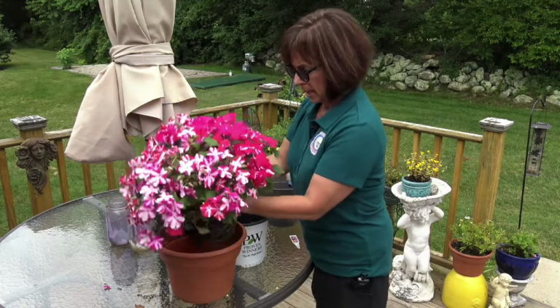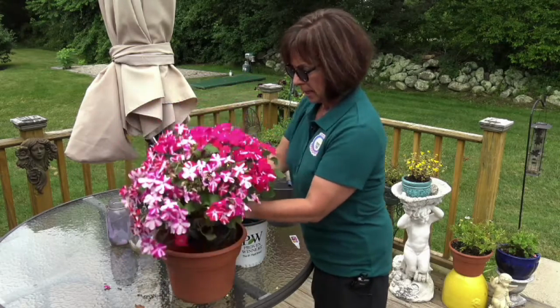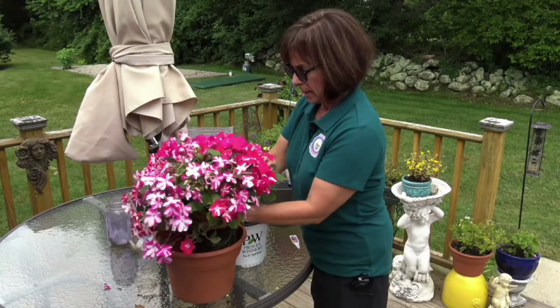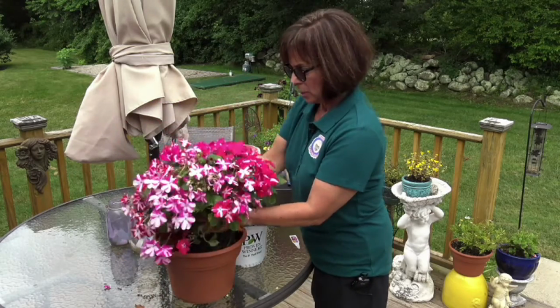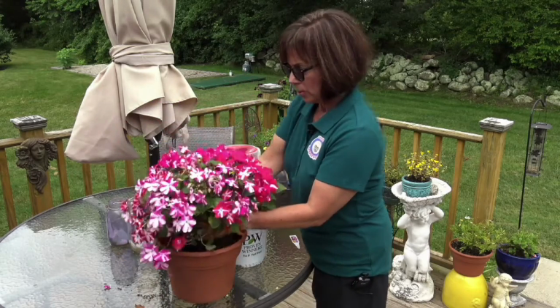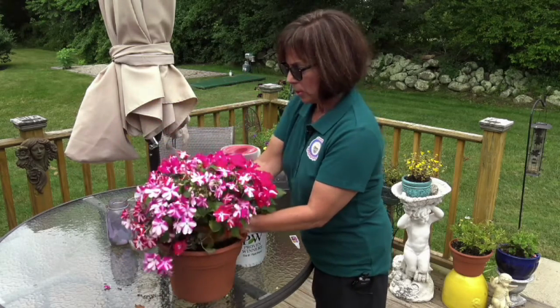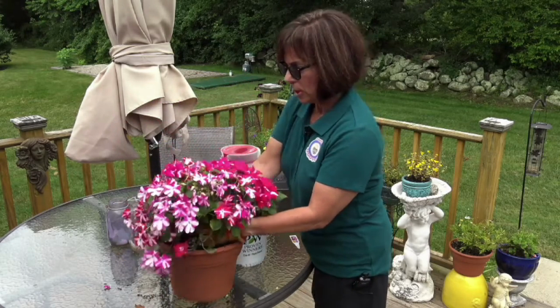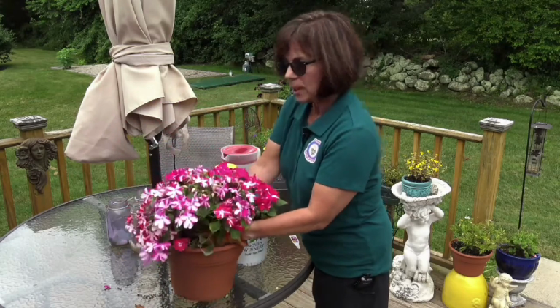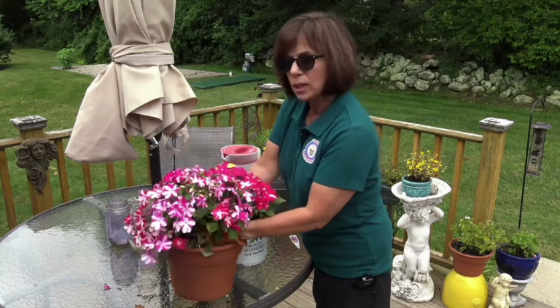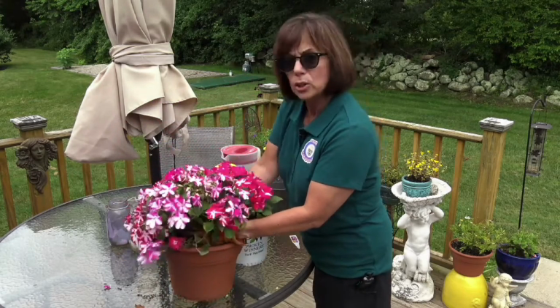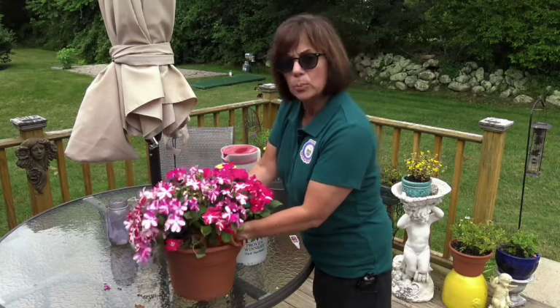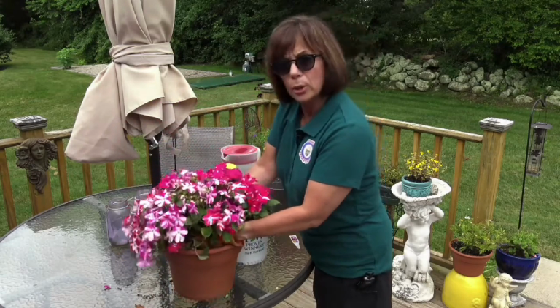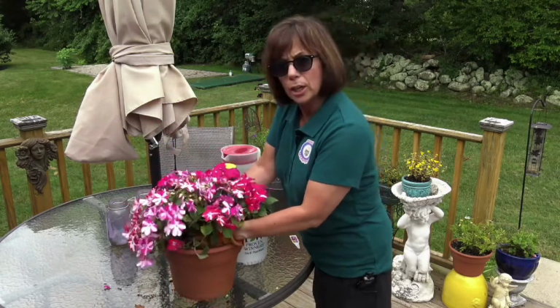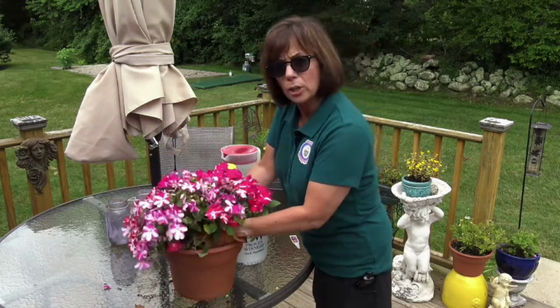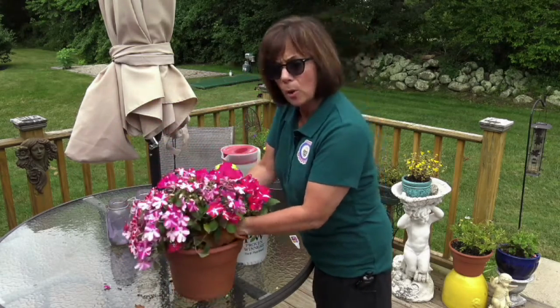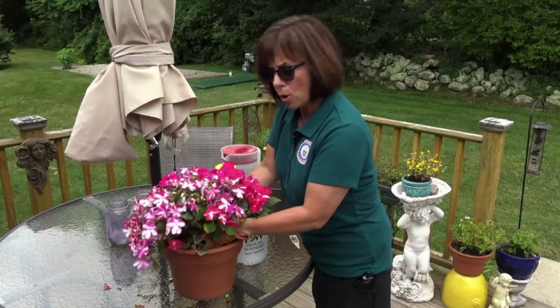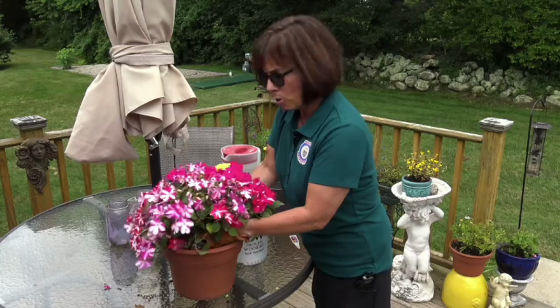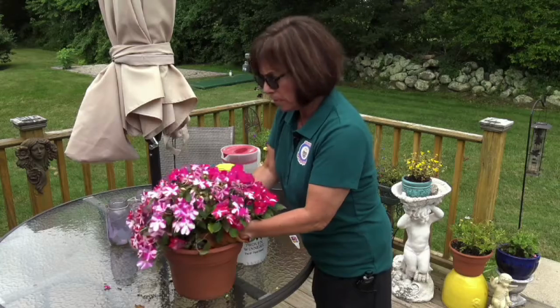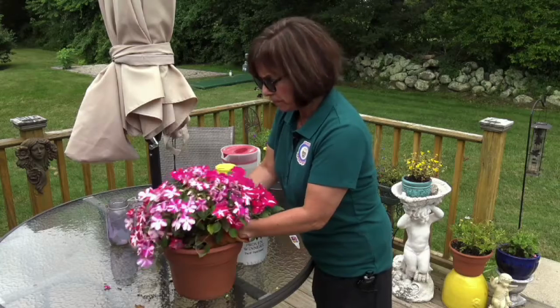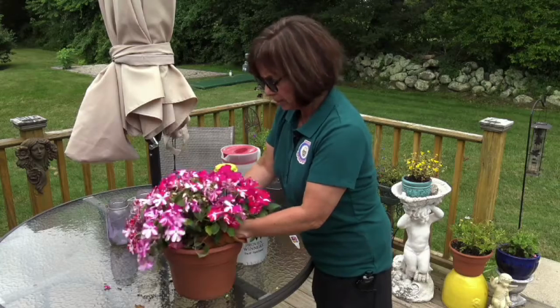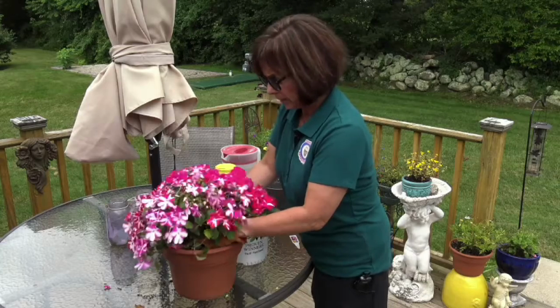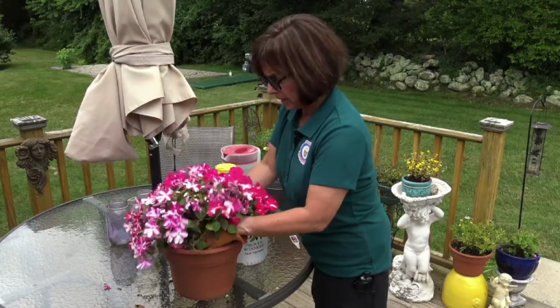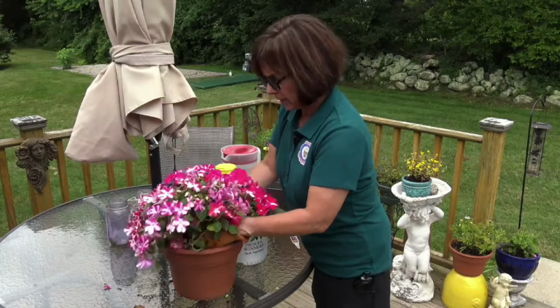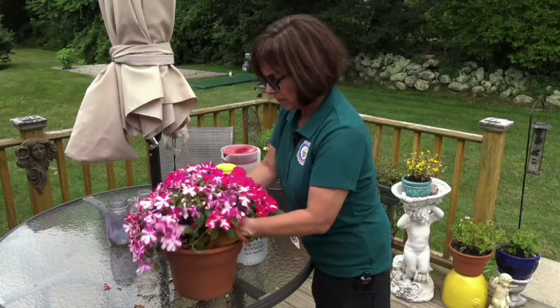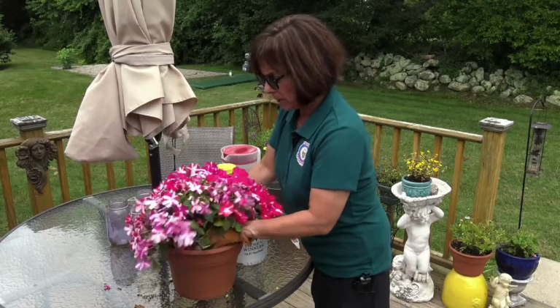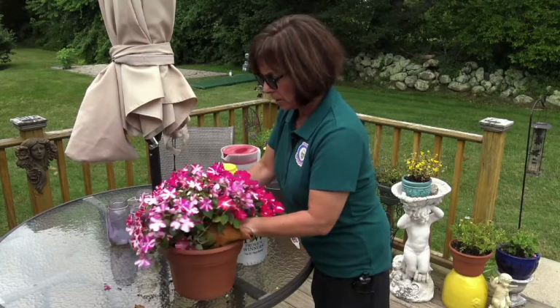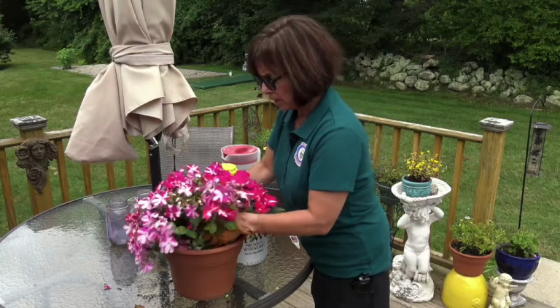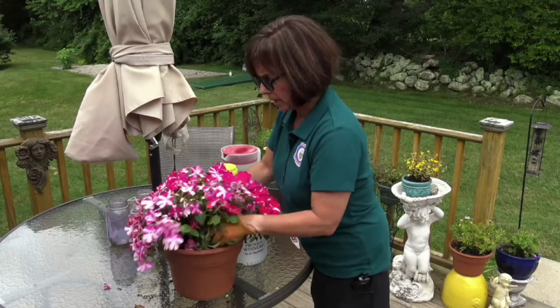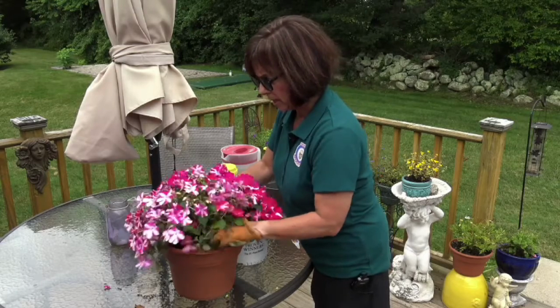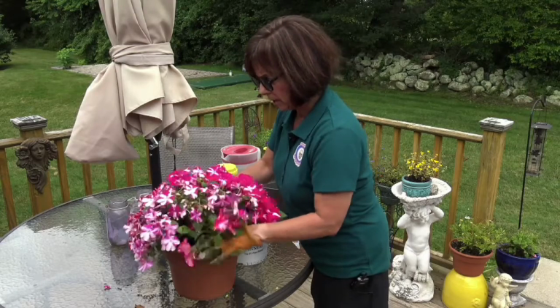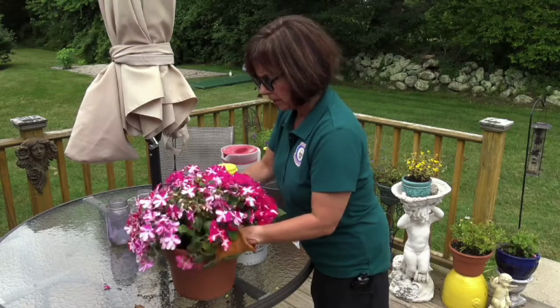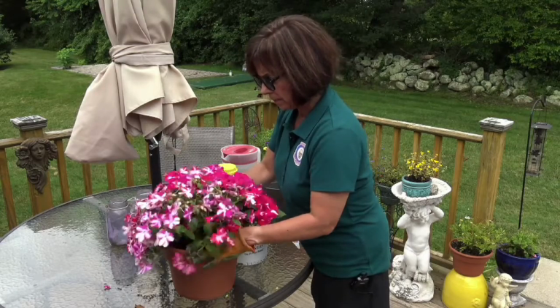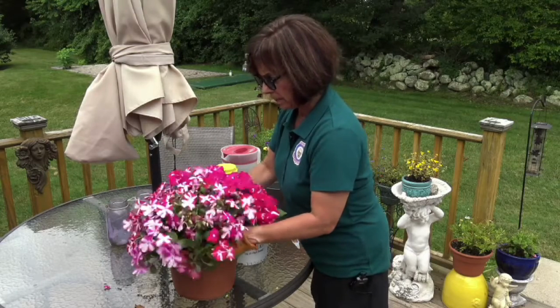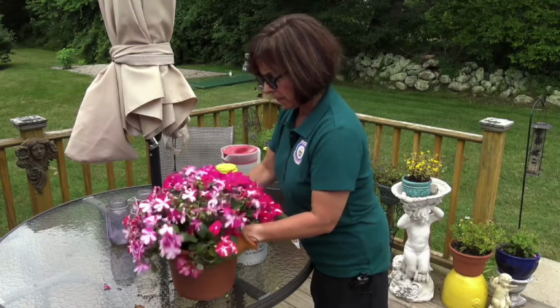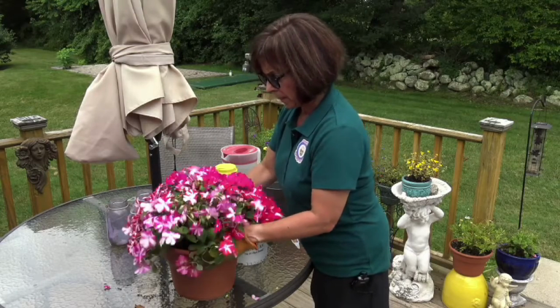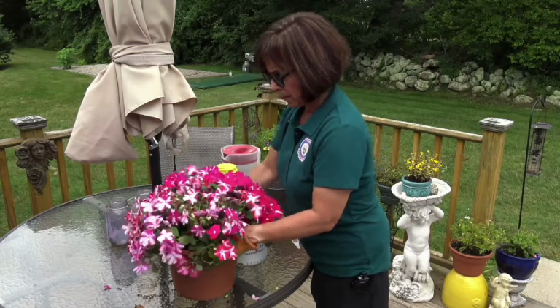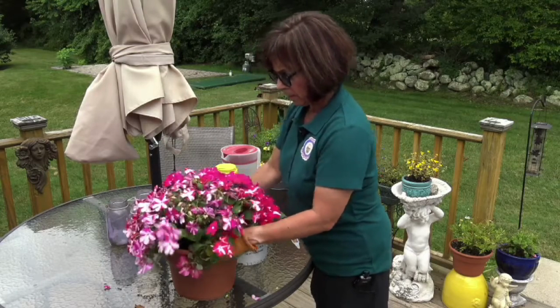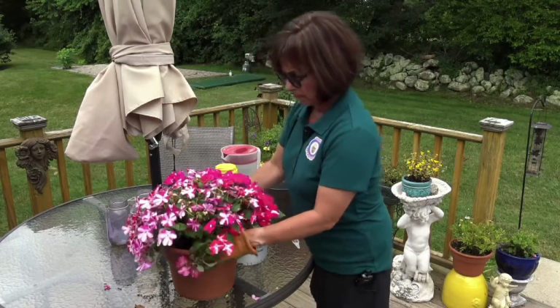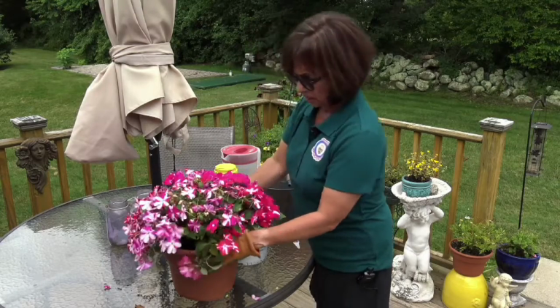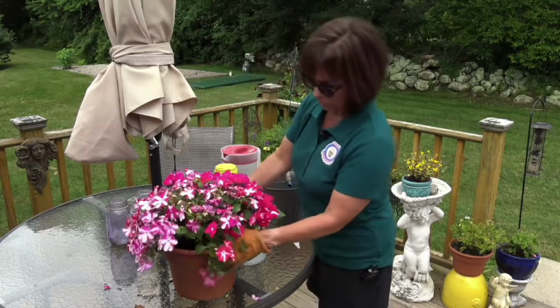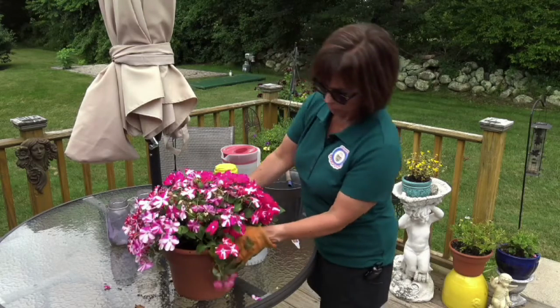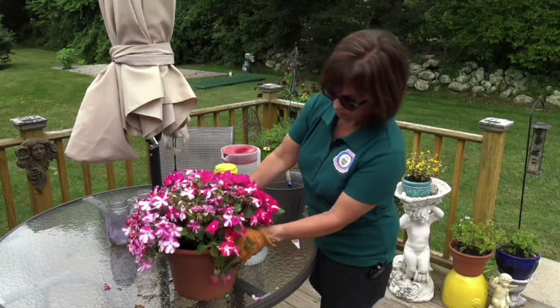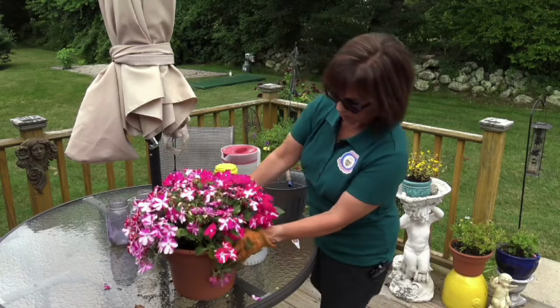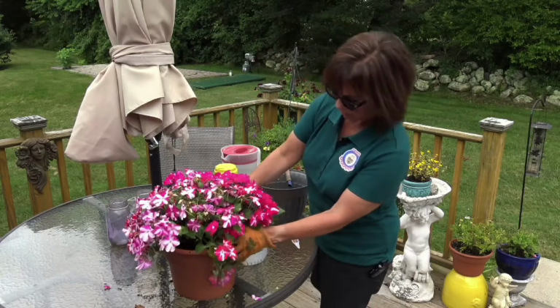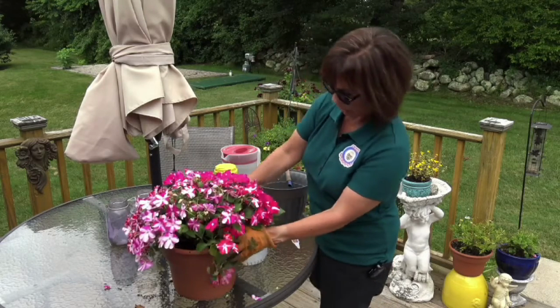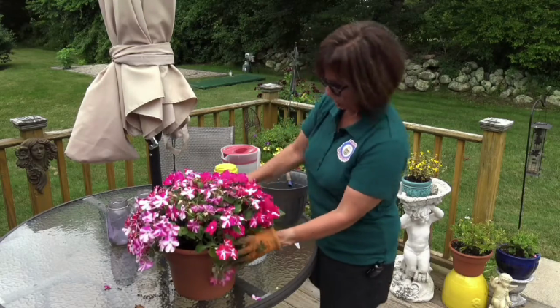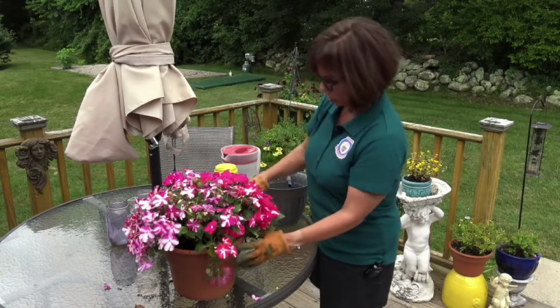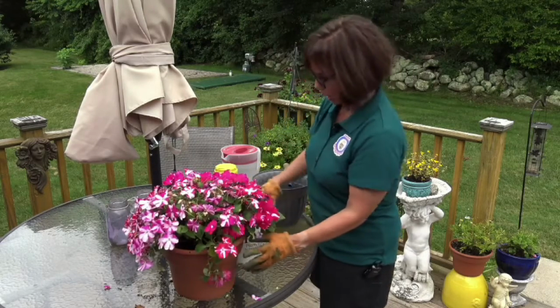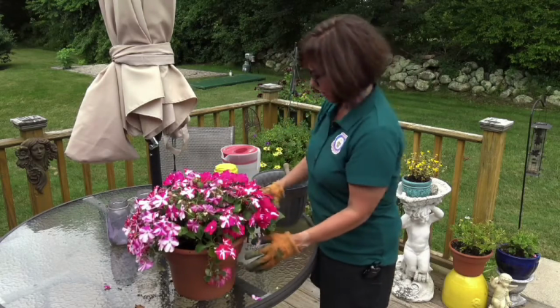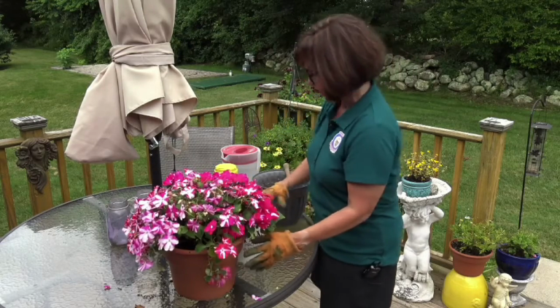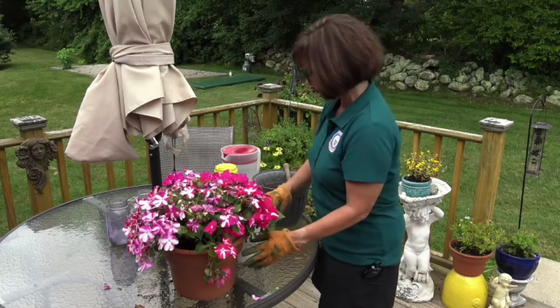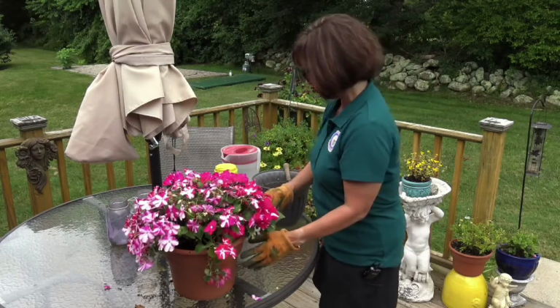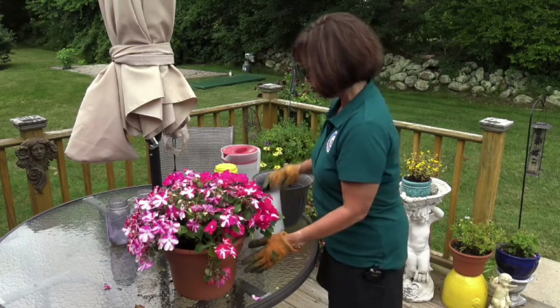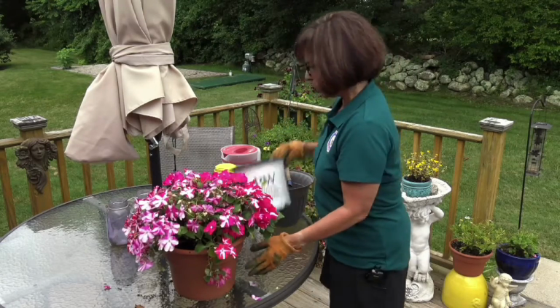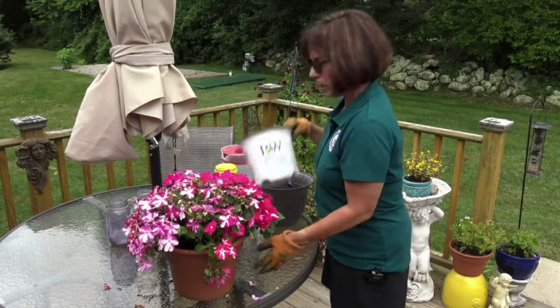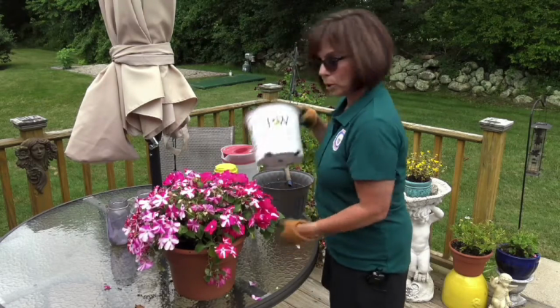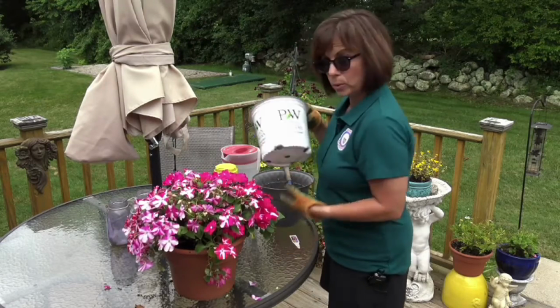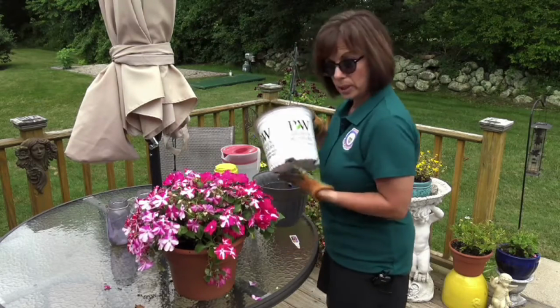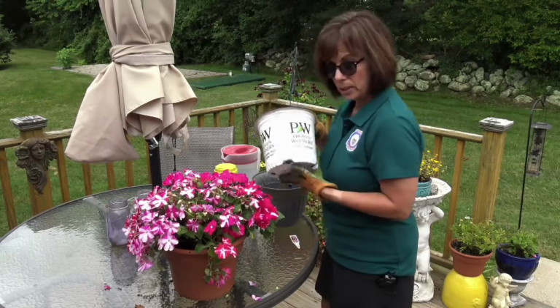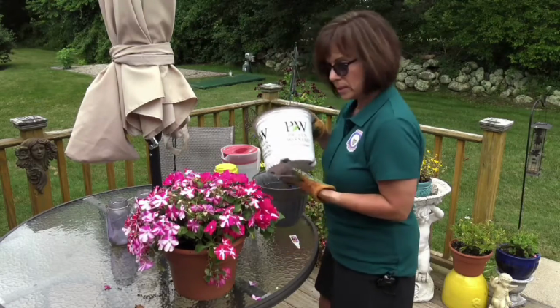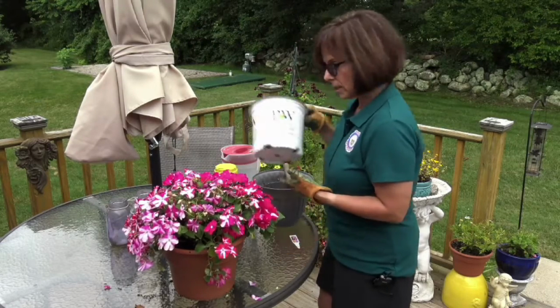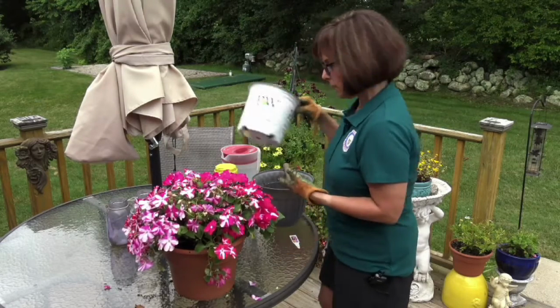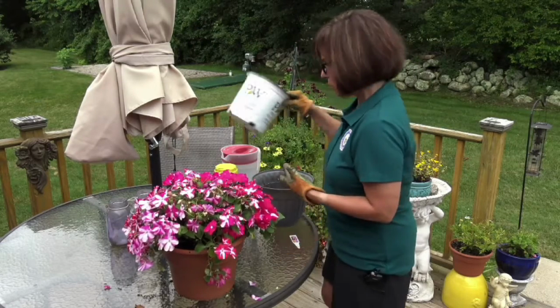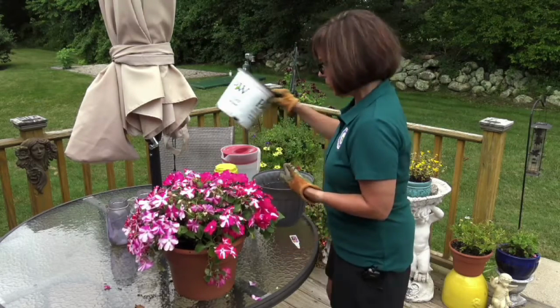Then you put it in its brand new home — this pot right here. Make sure it's nice and straight. You don't need the old pot anymore.